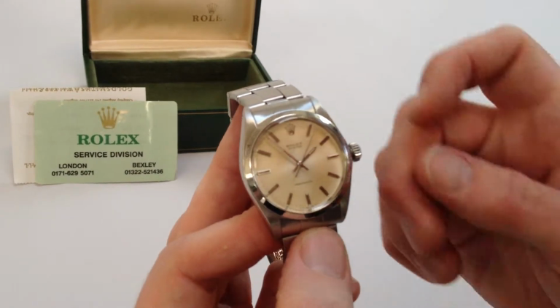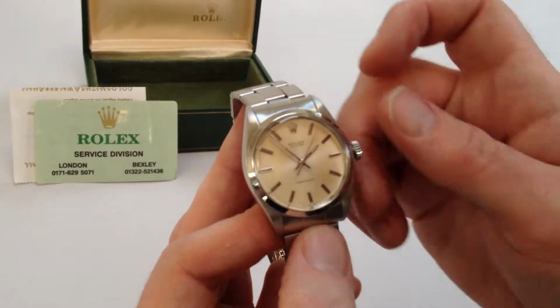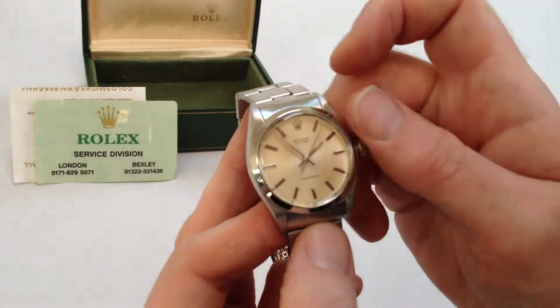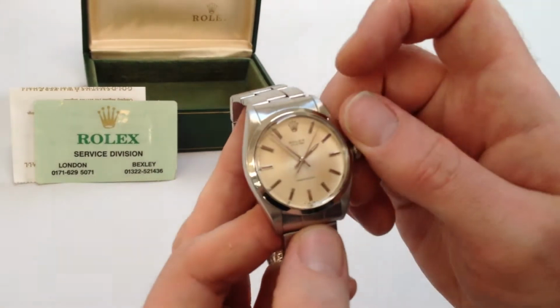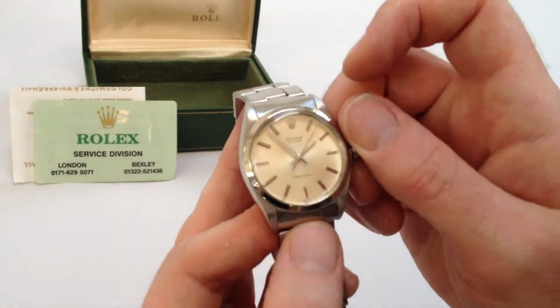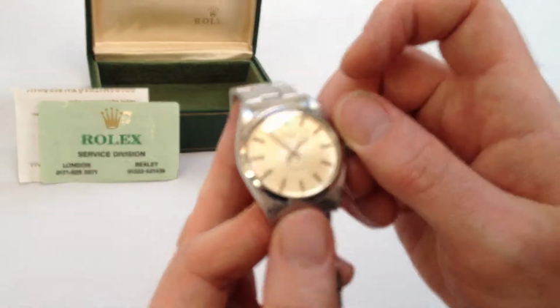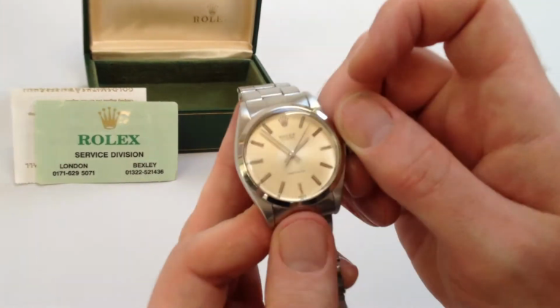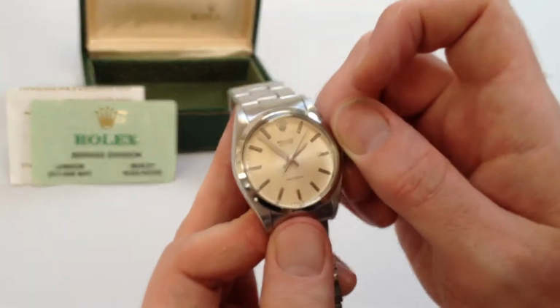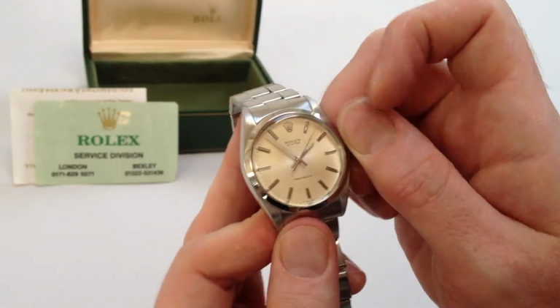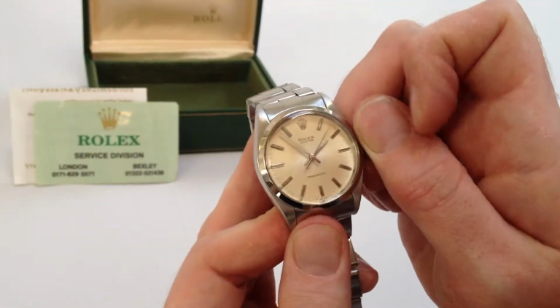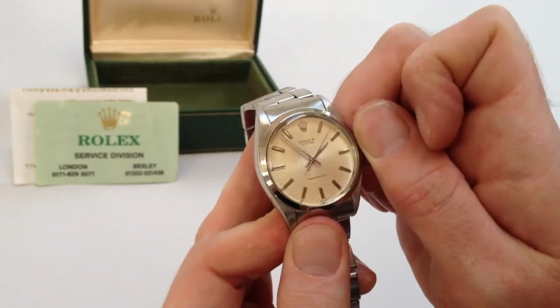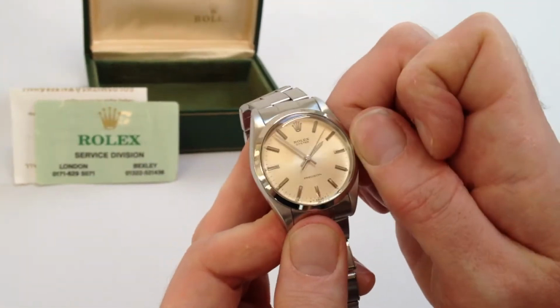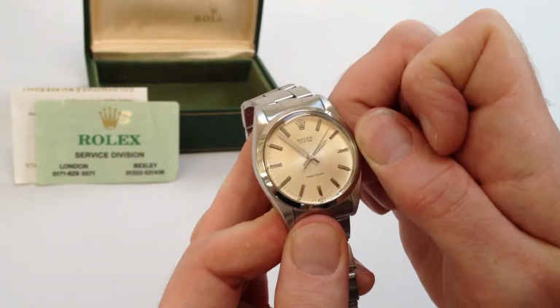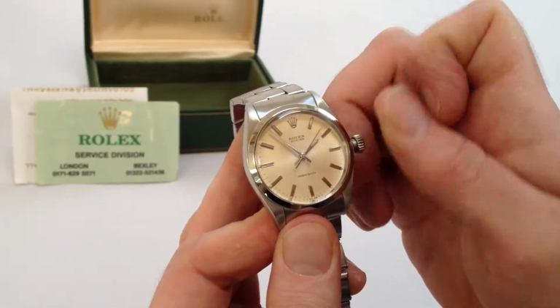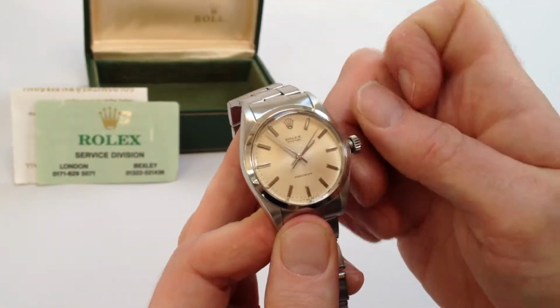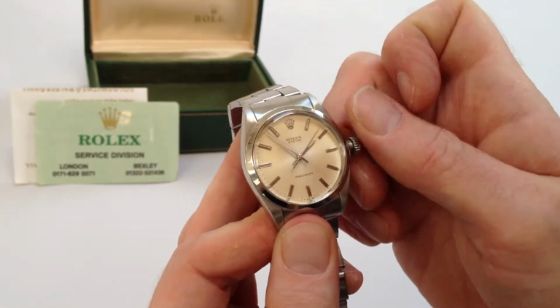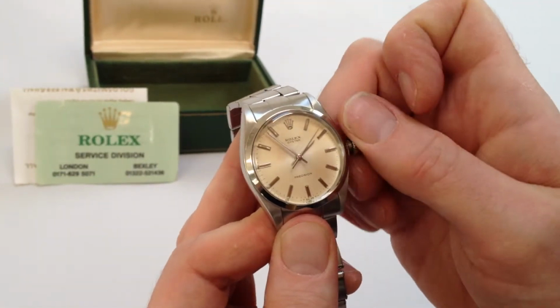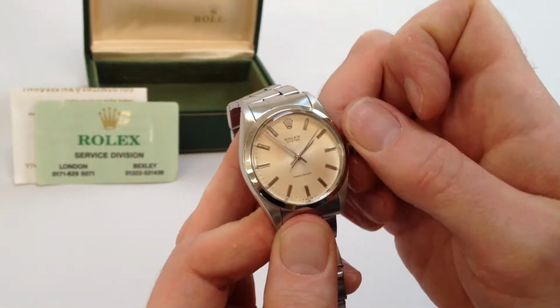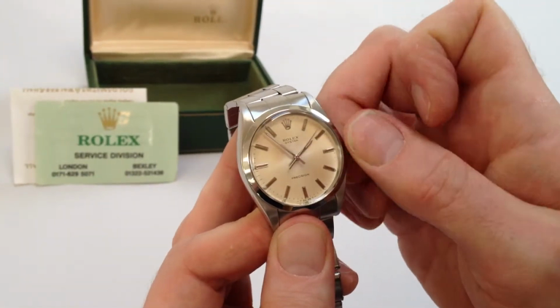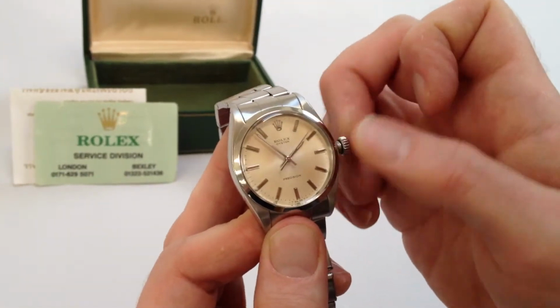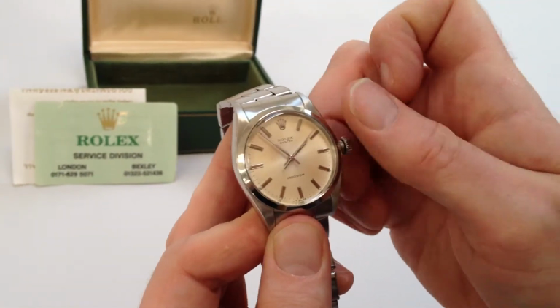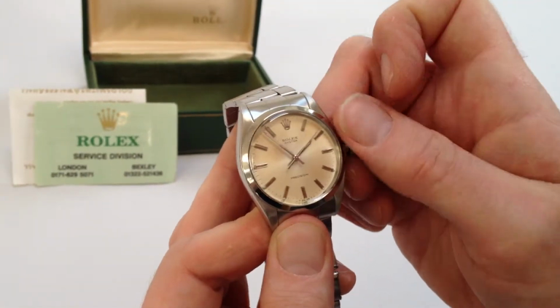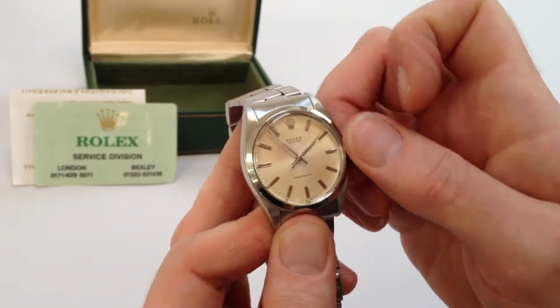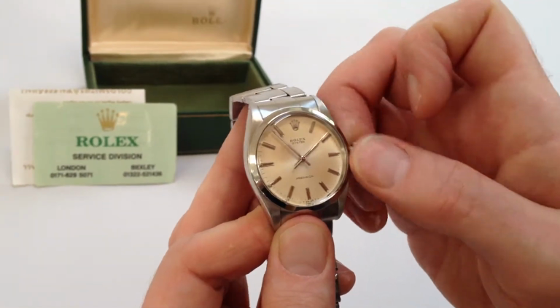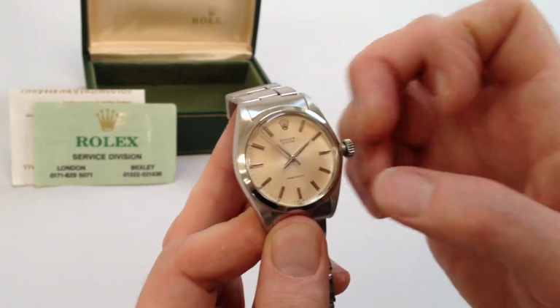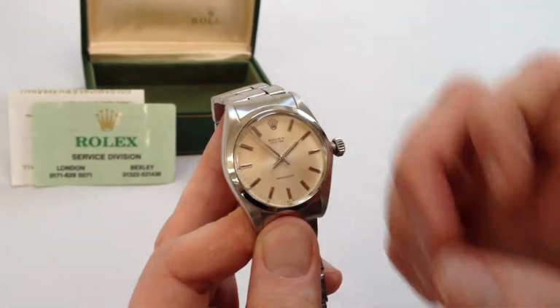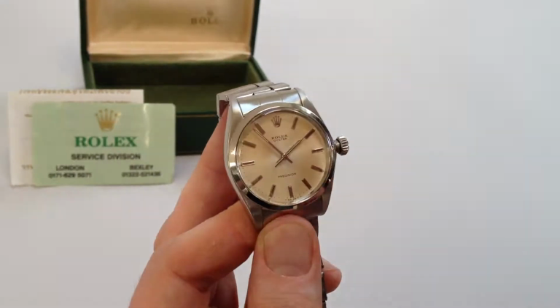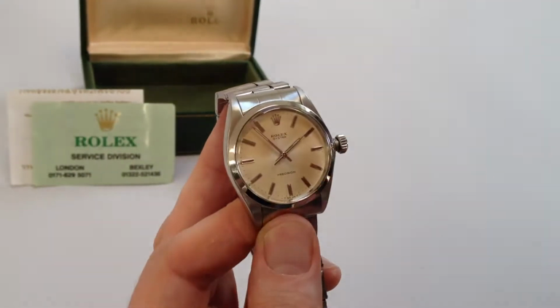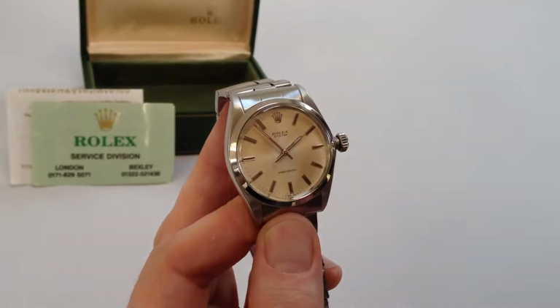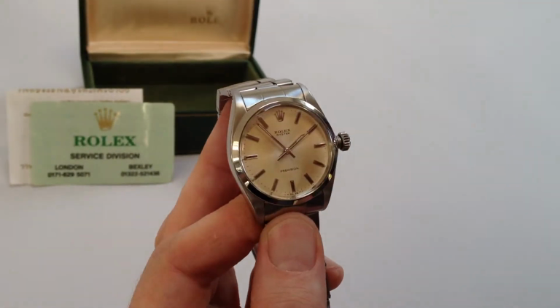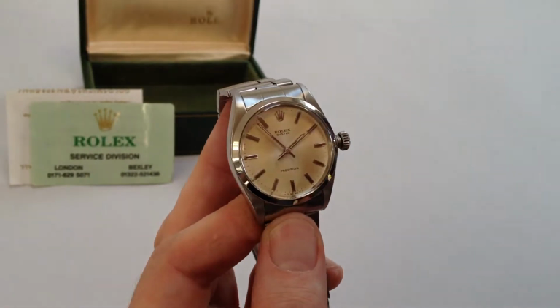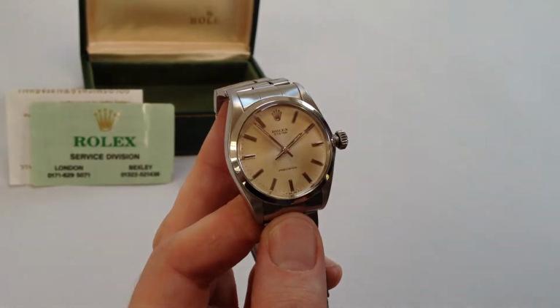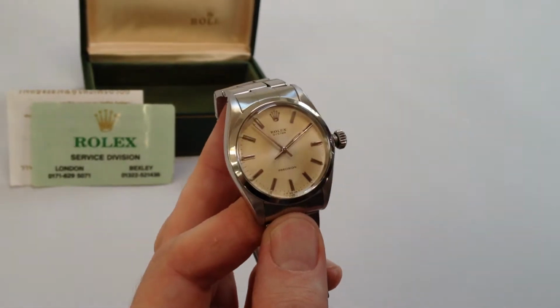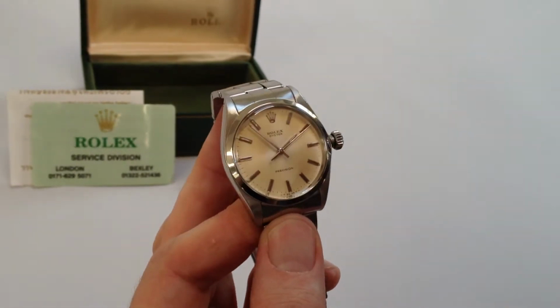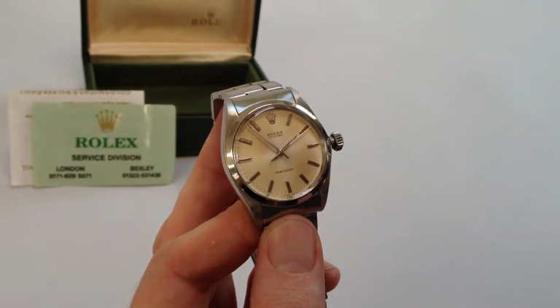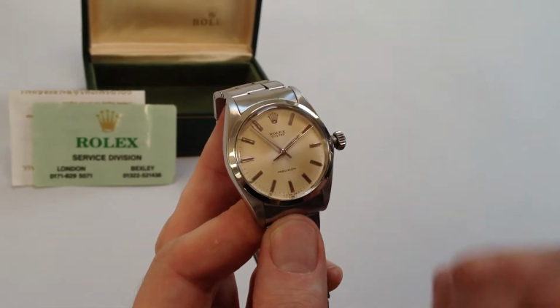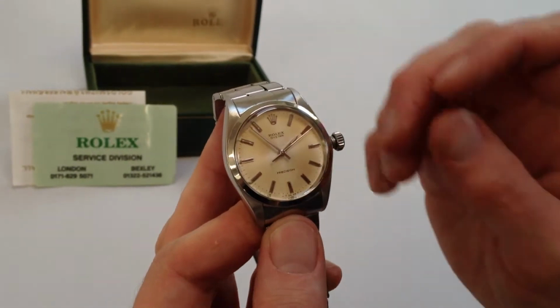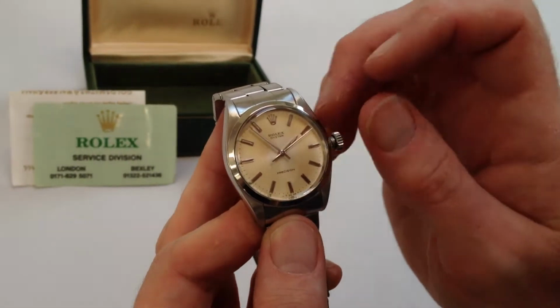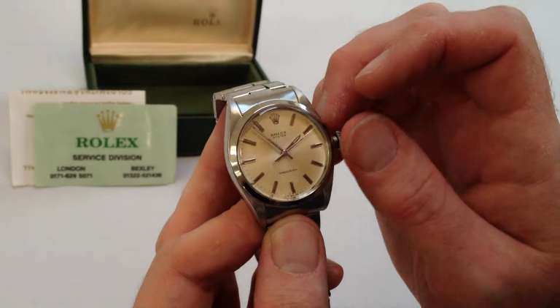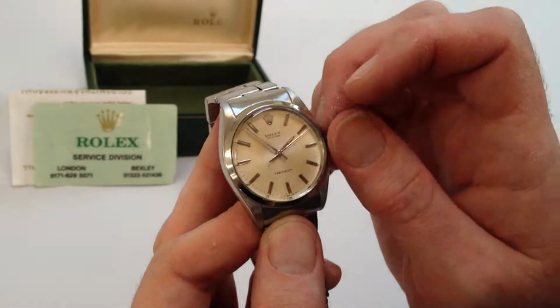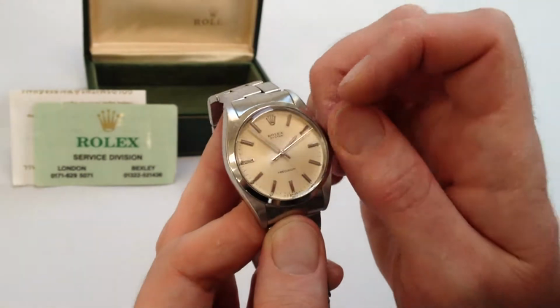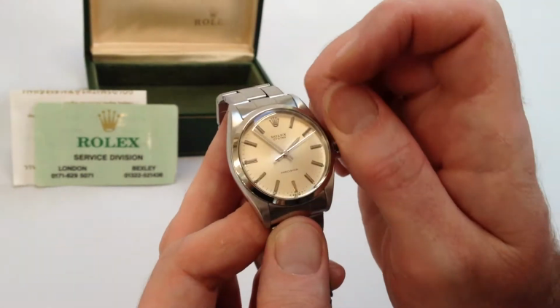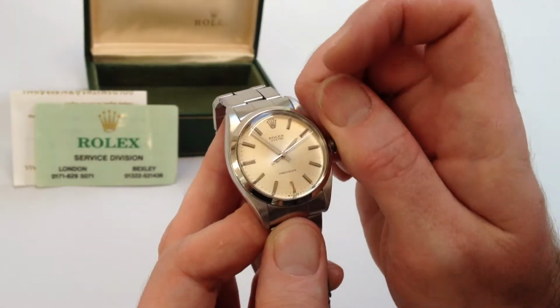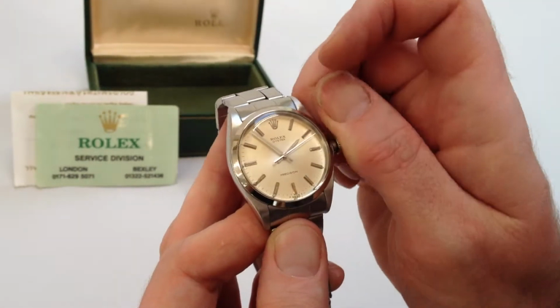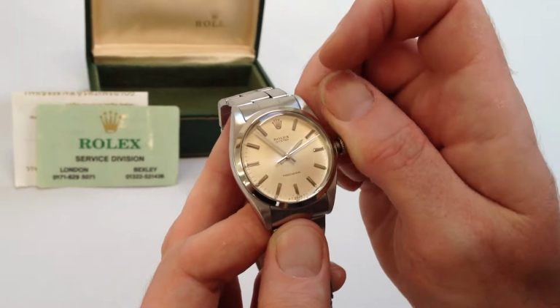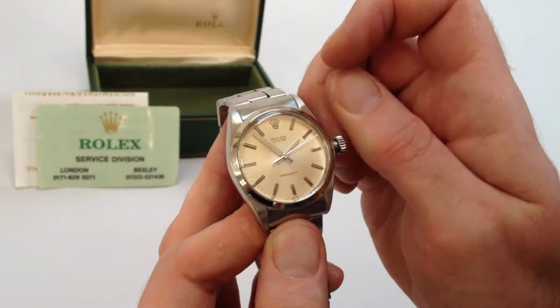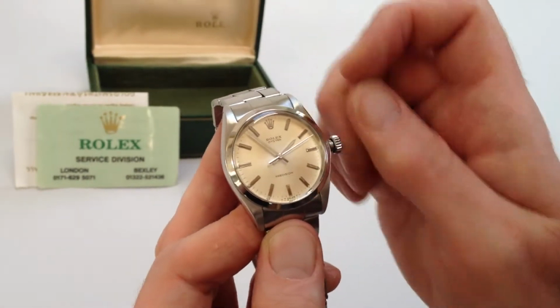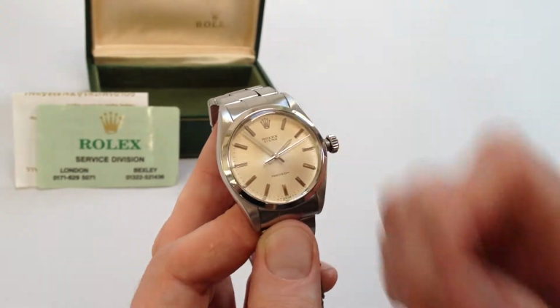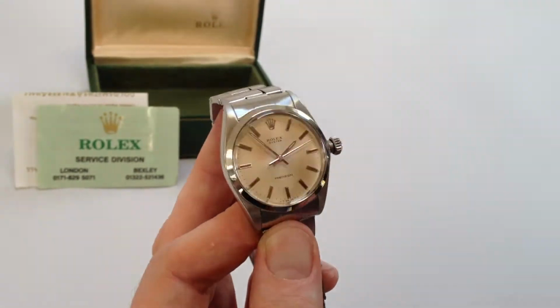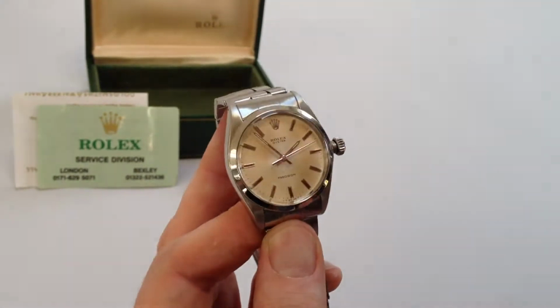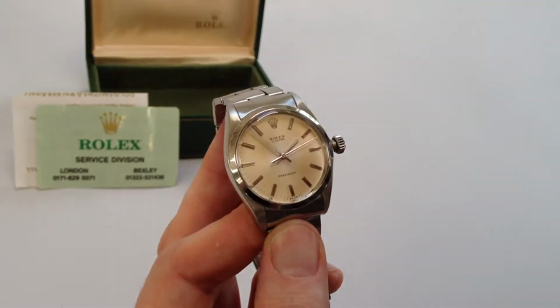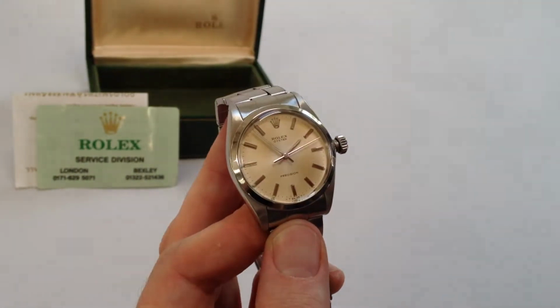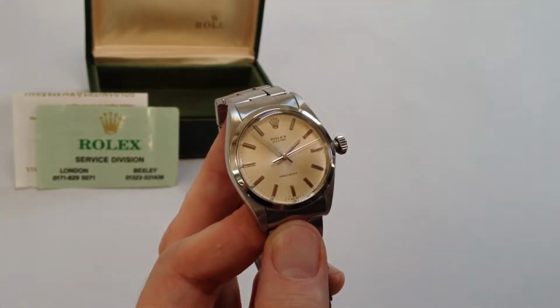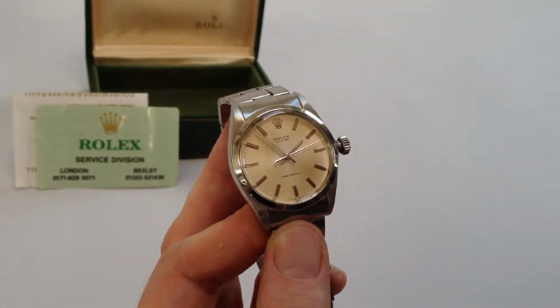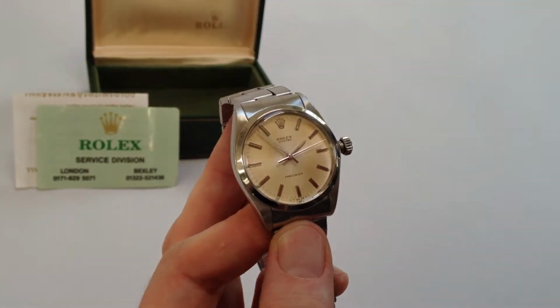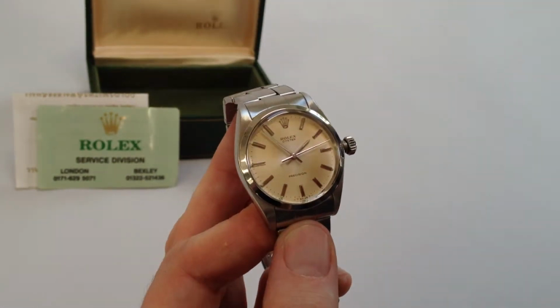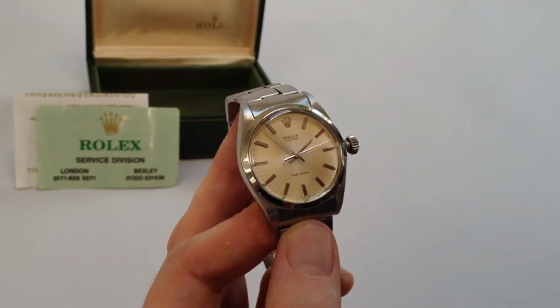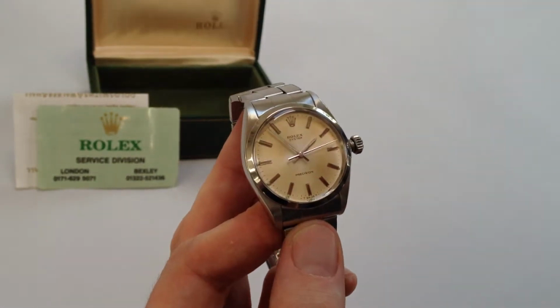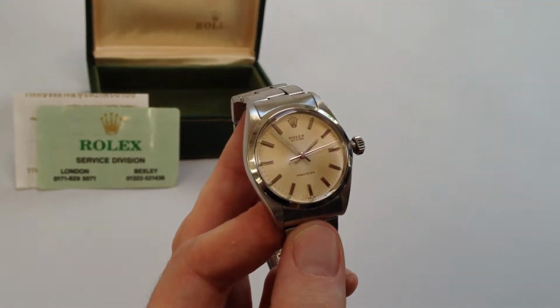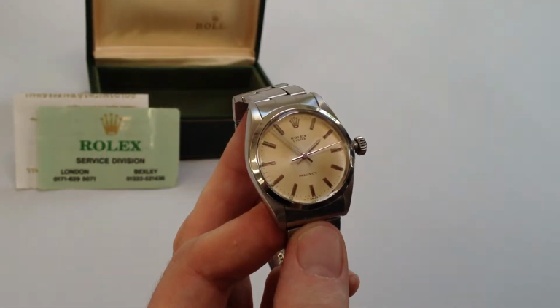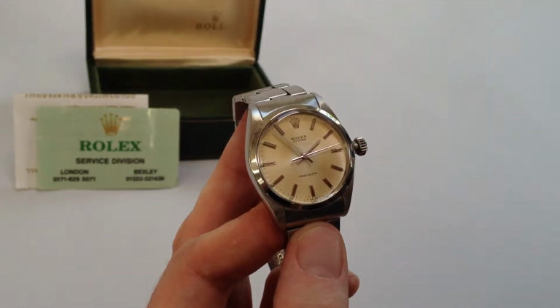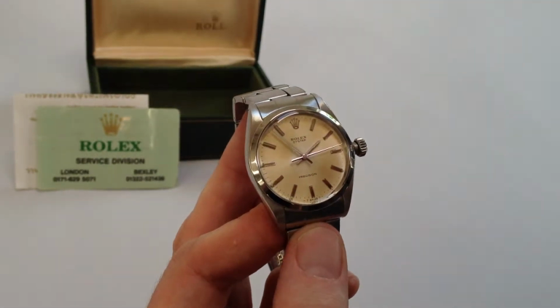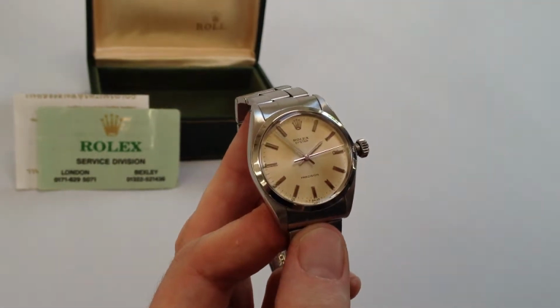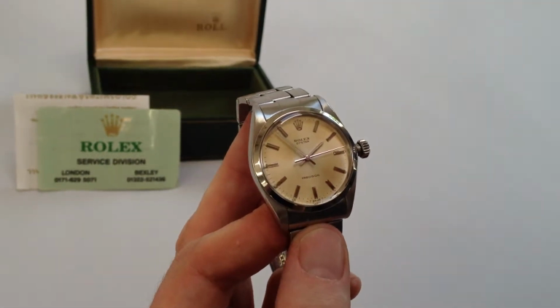First of all, twist the crown towards you, the wearer. It will then spring away from the body of the watch. If you then twist away from you, you can wind until the spring is tight.